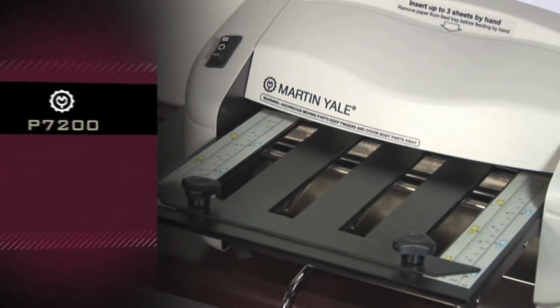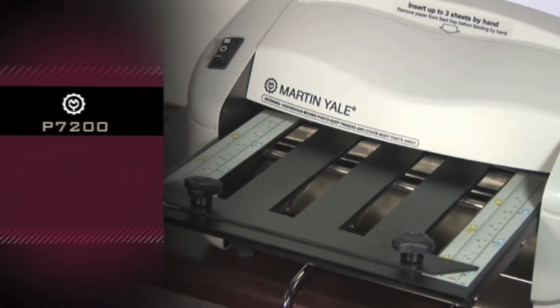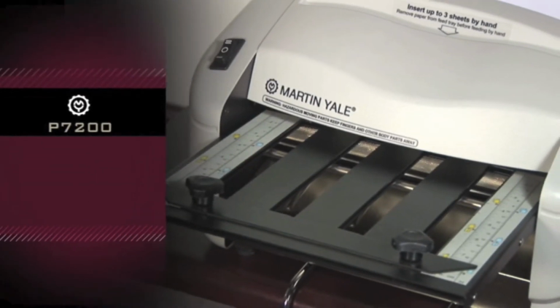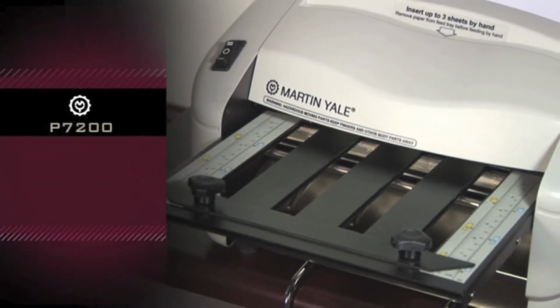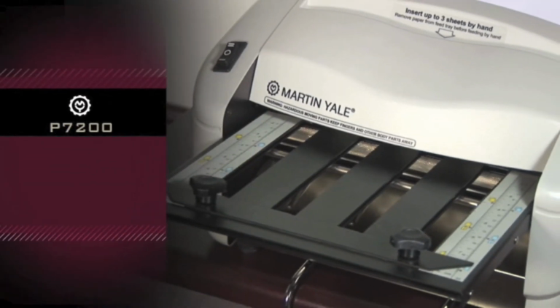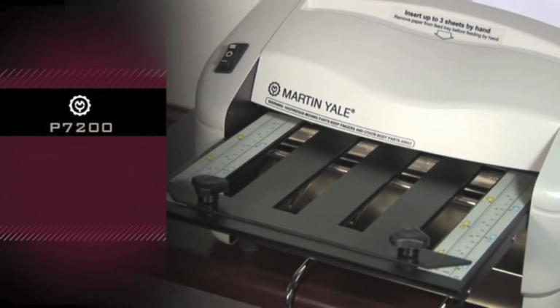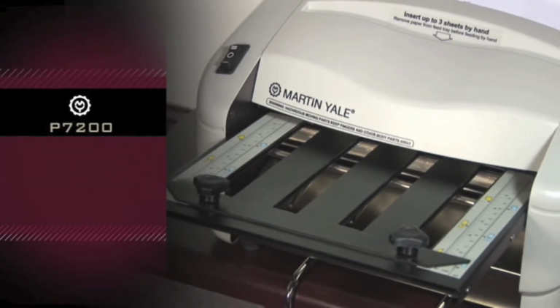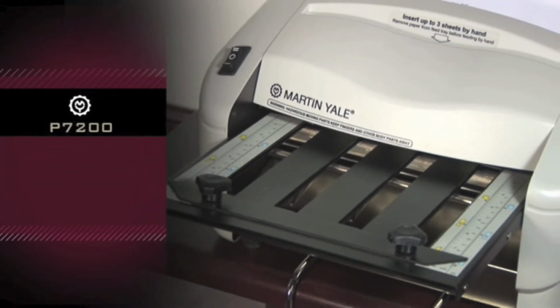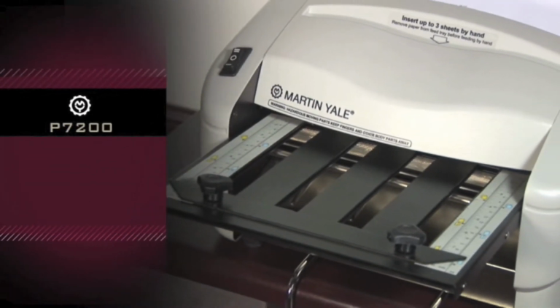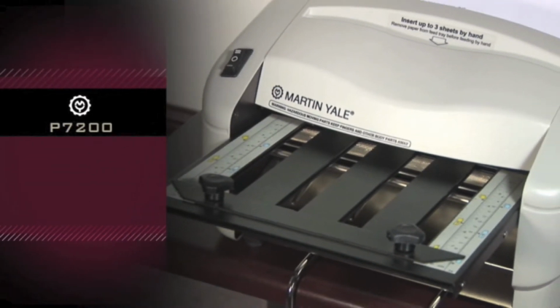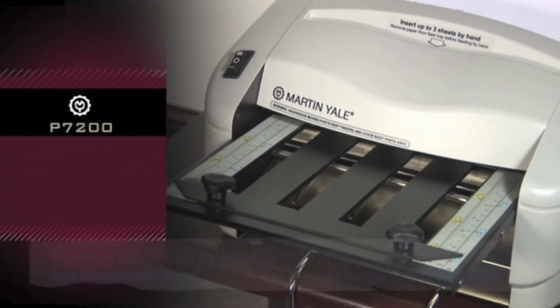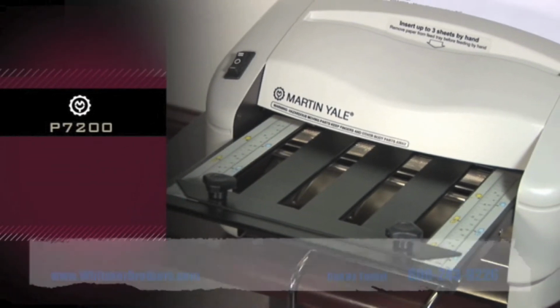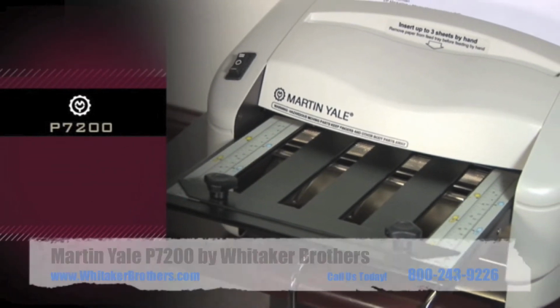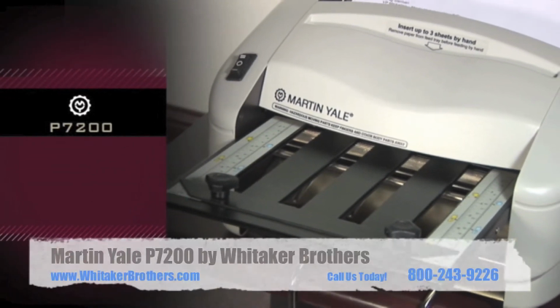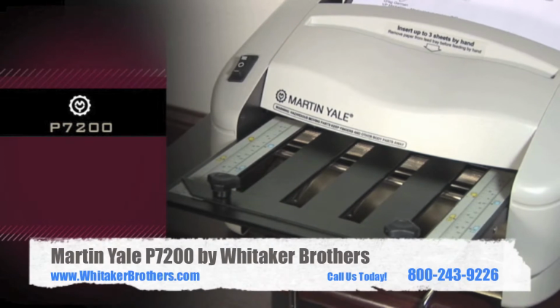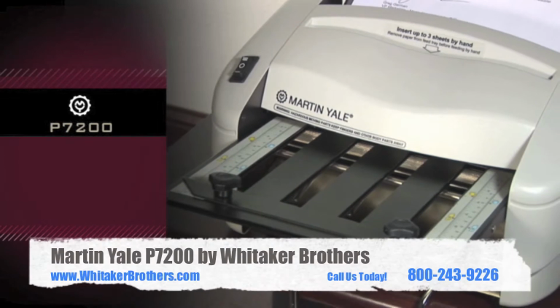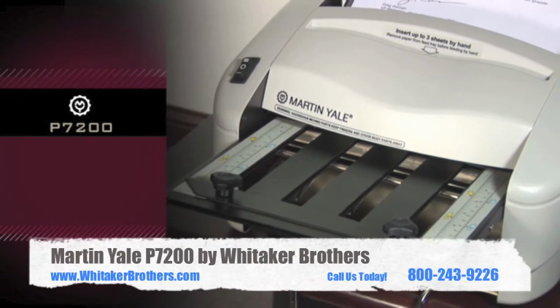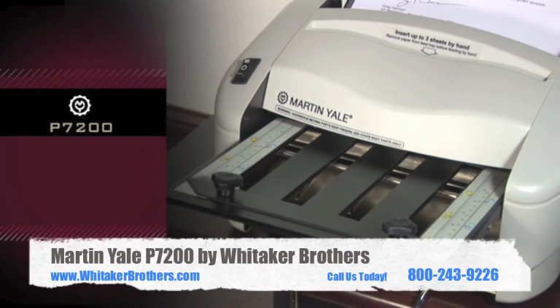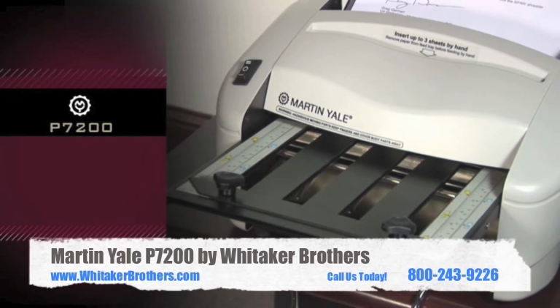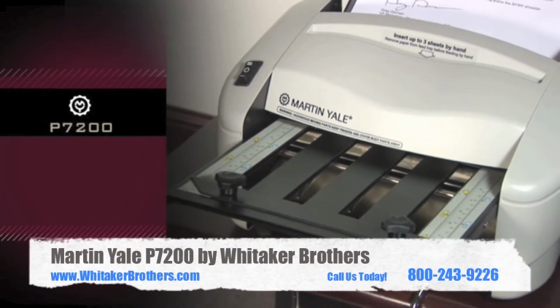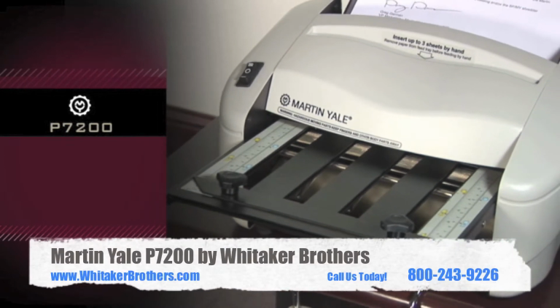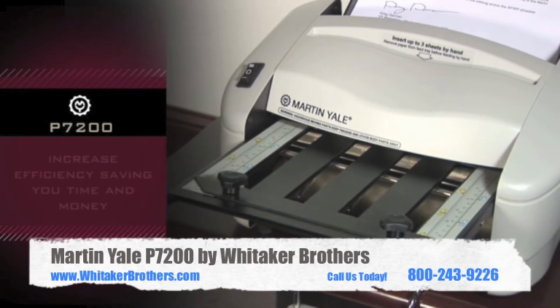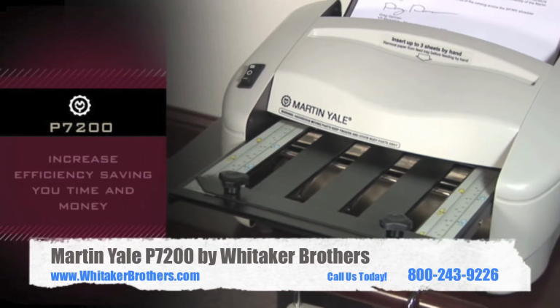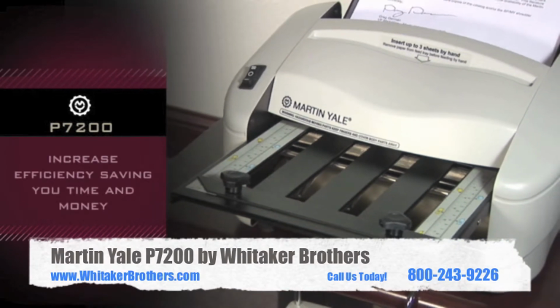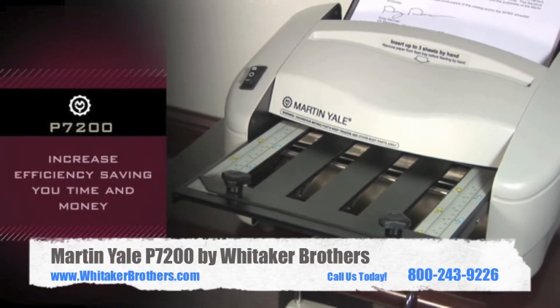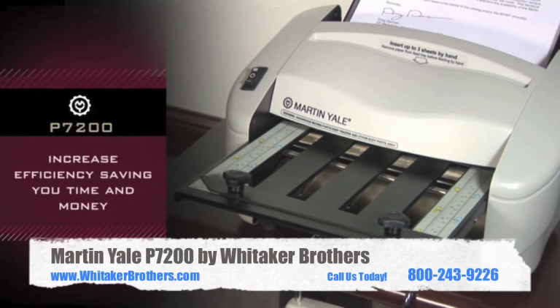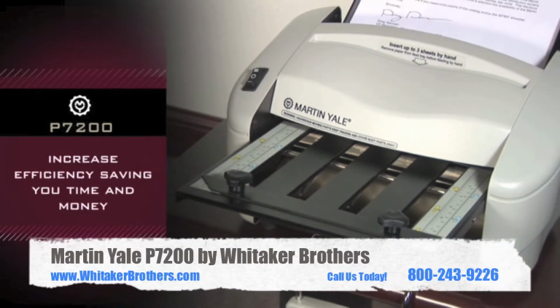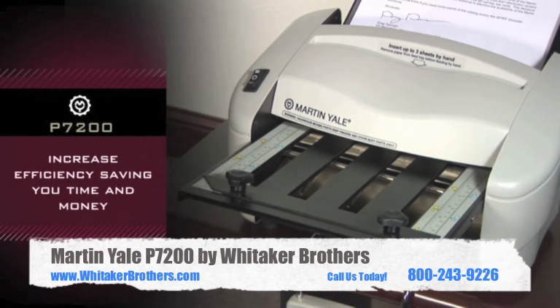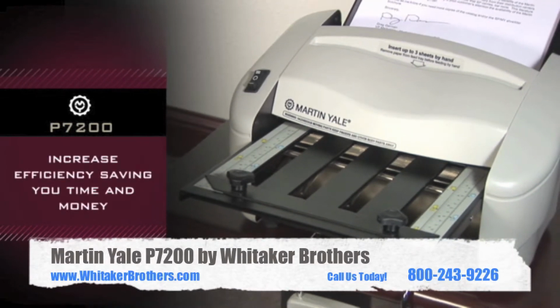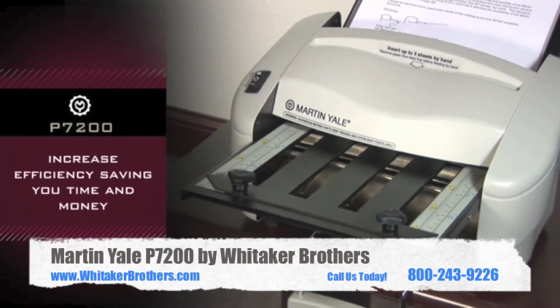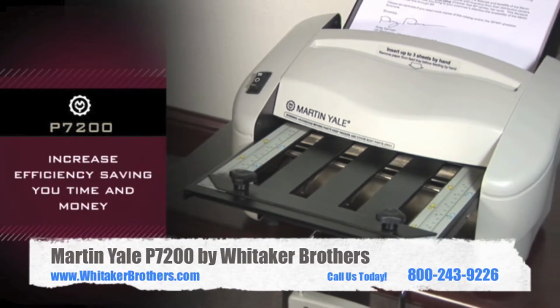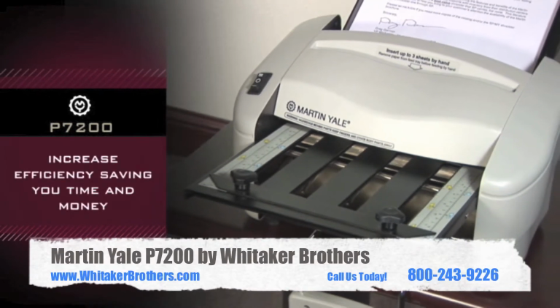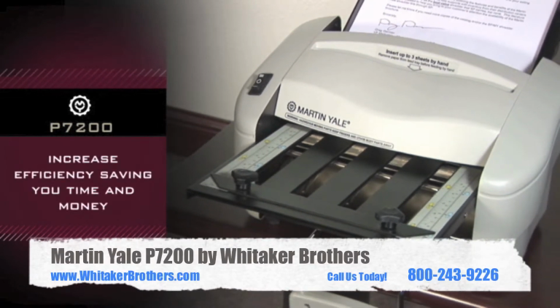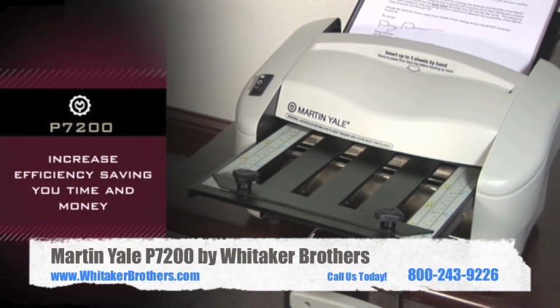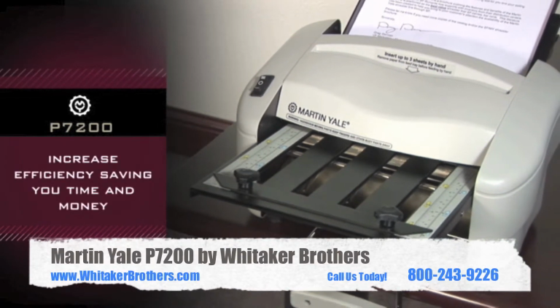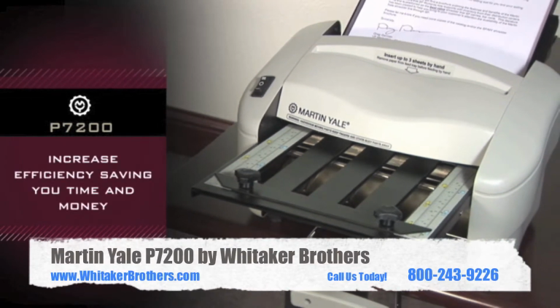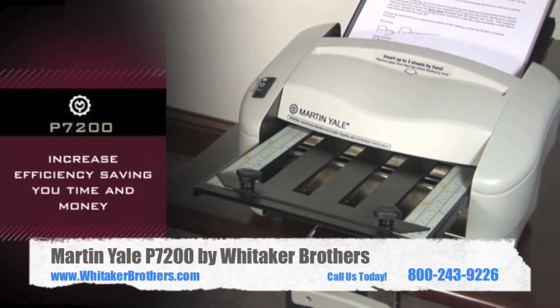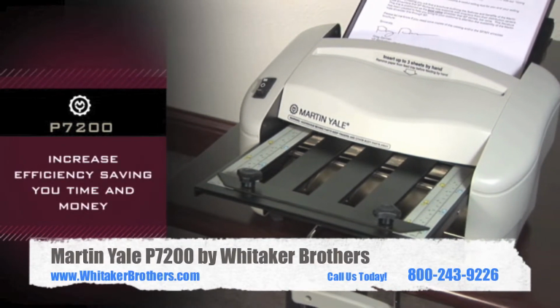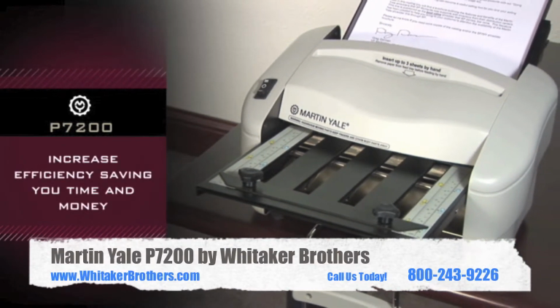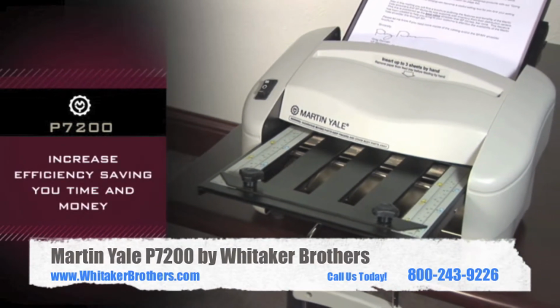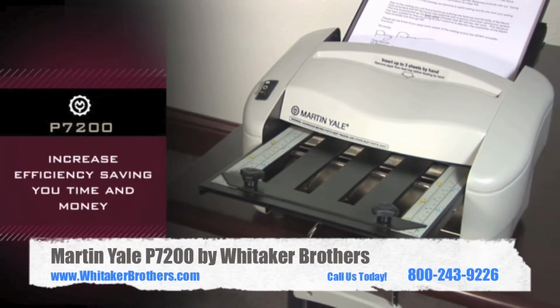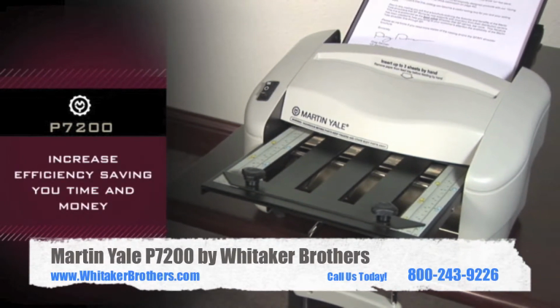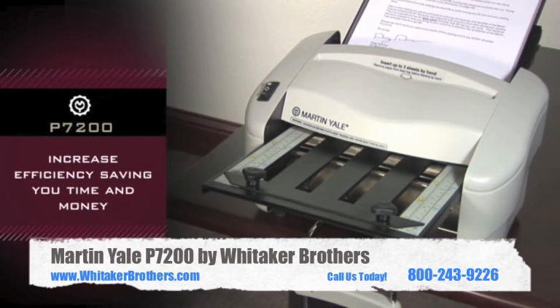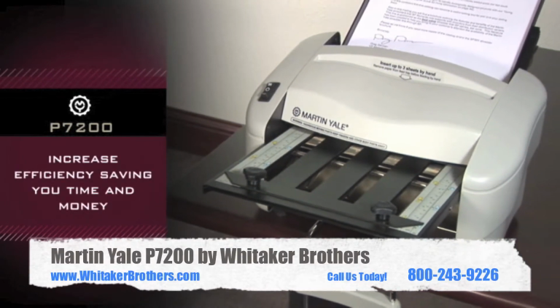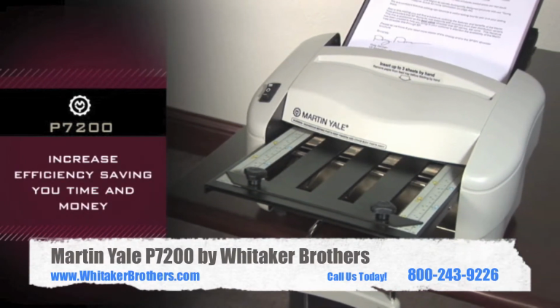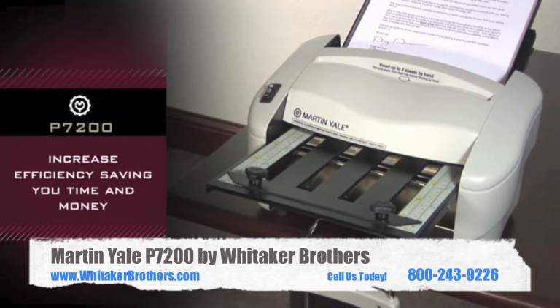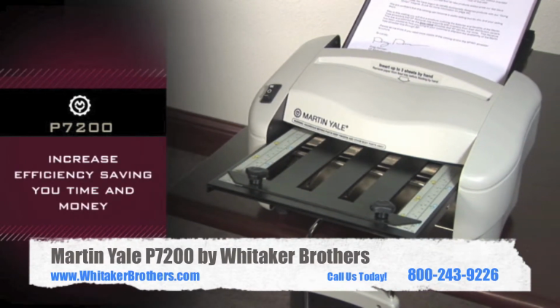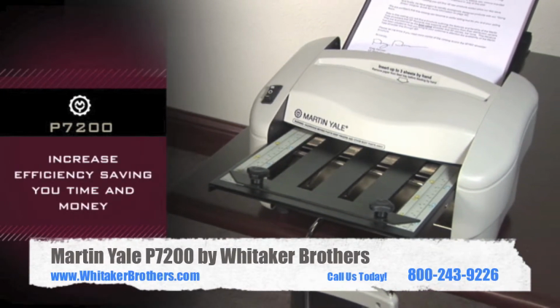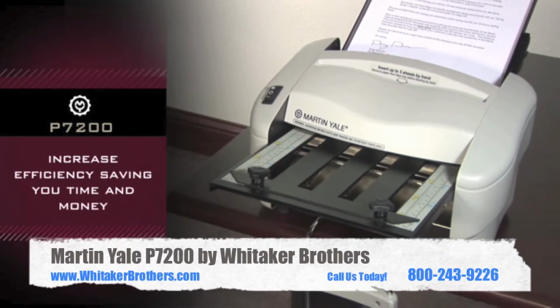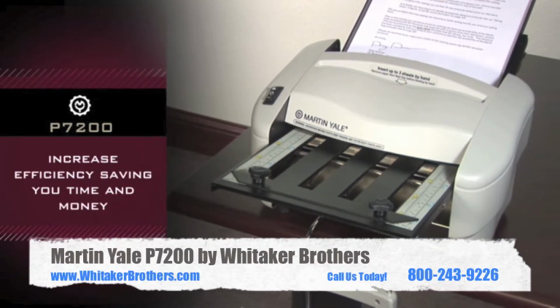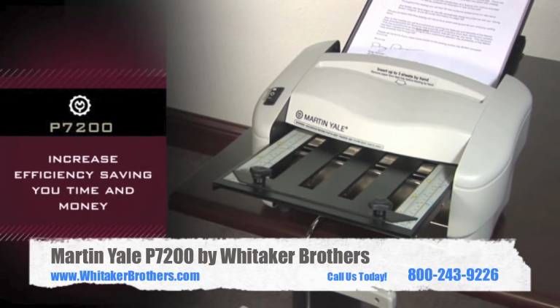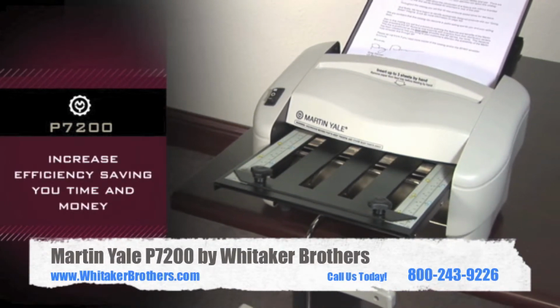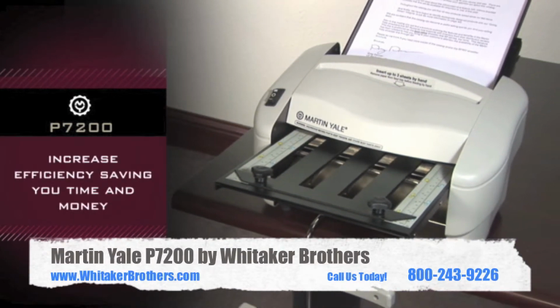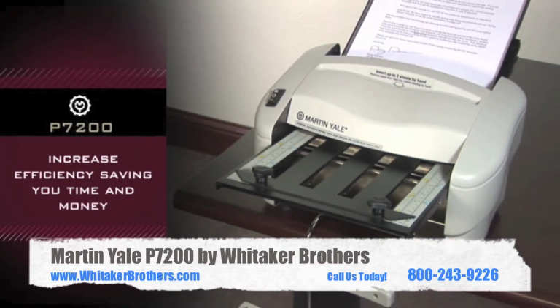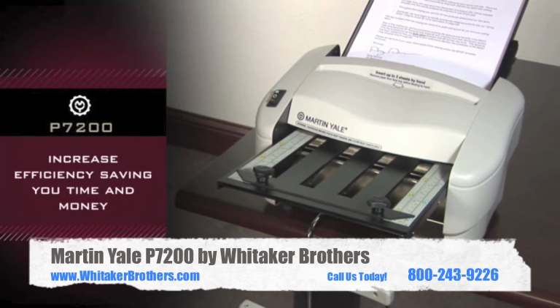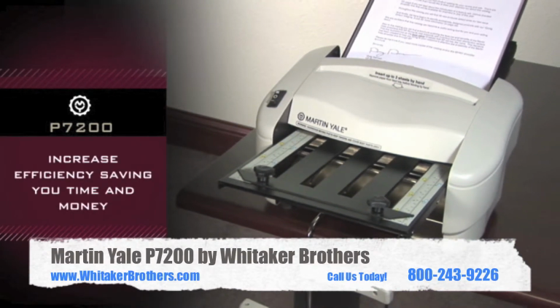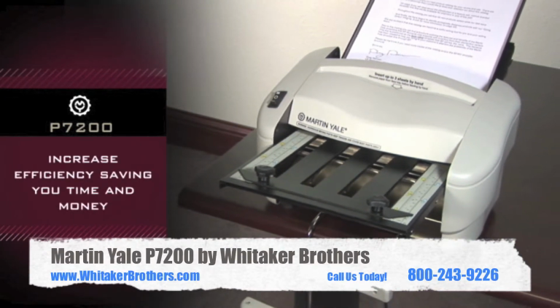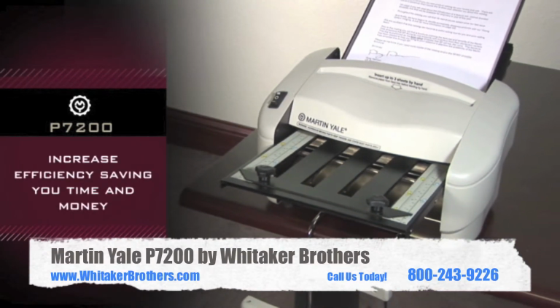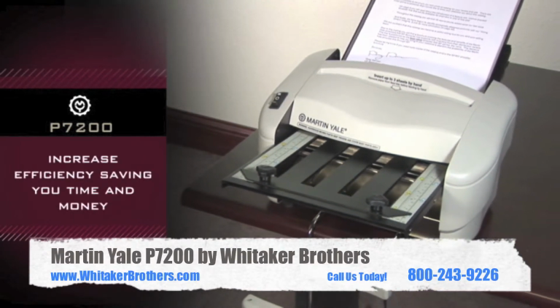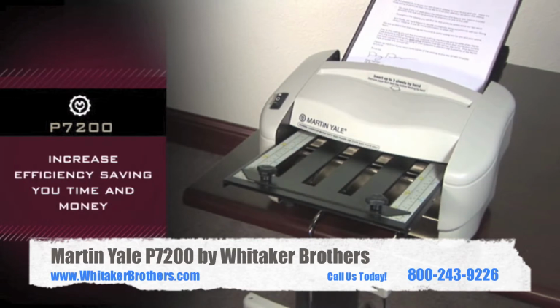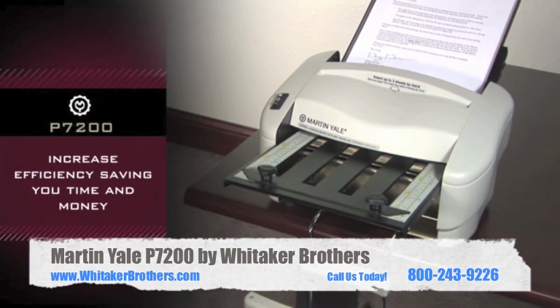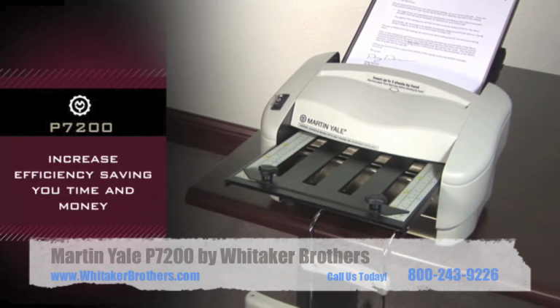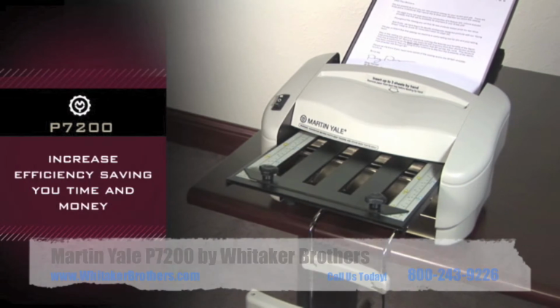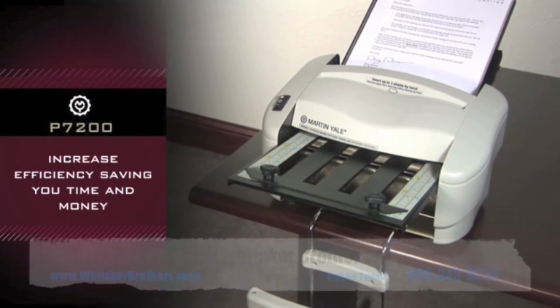Martin Yale P7200. This machine will increase efficiency, saving you time and money.